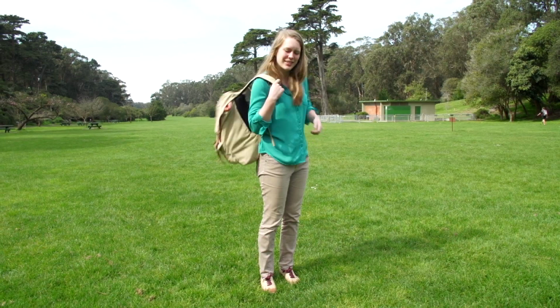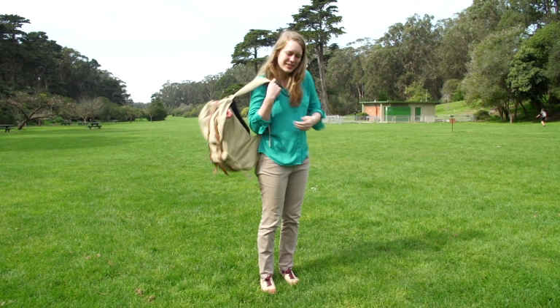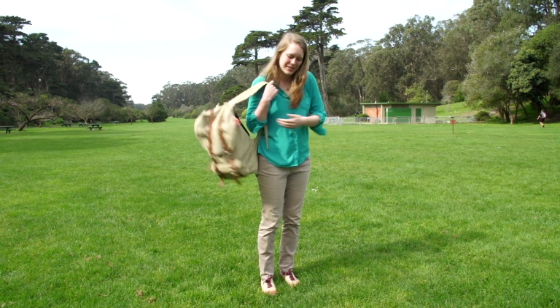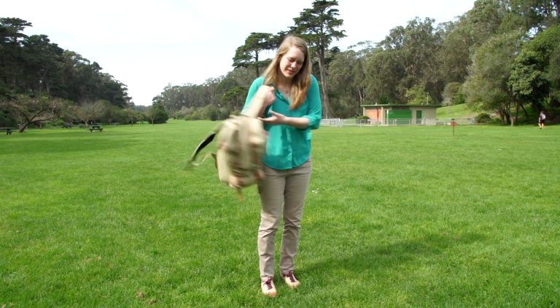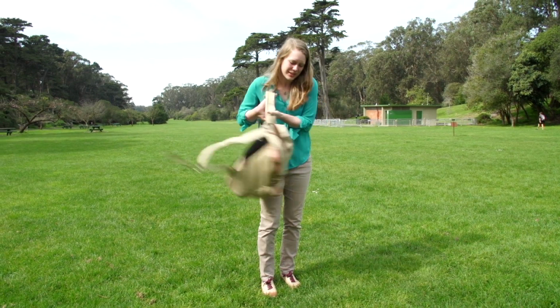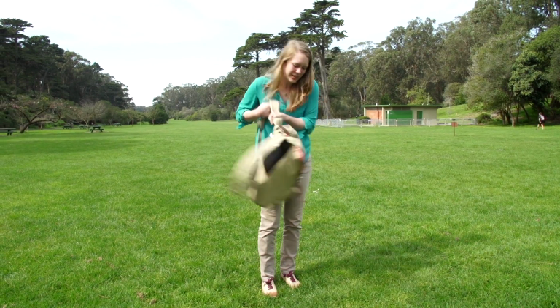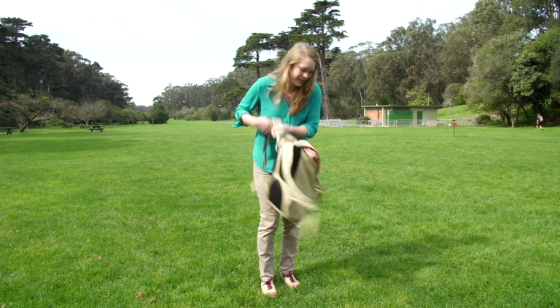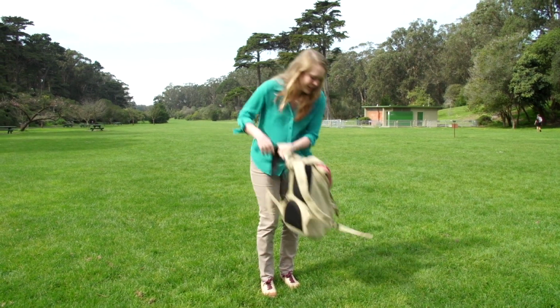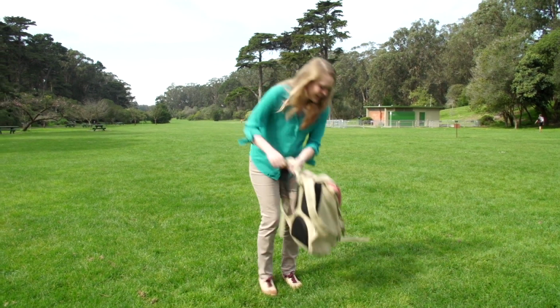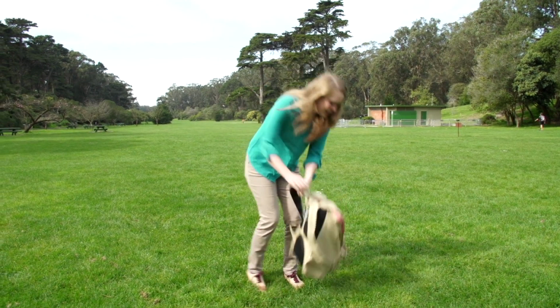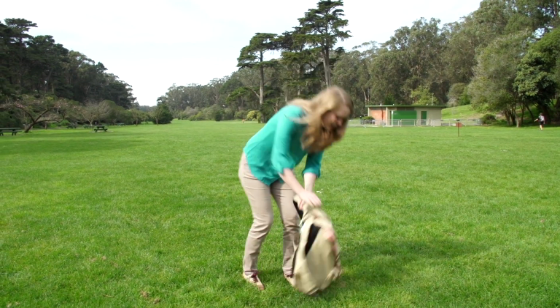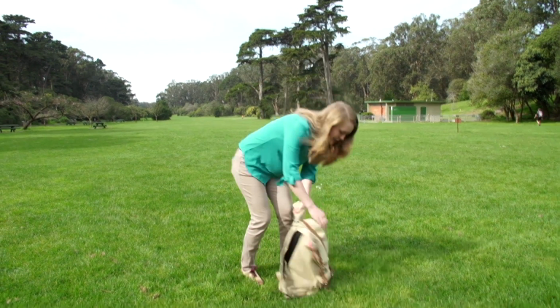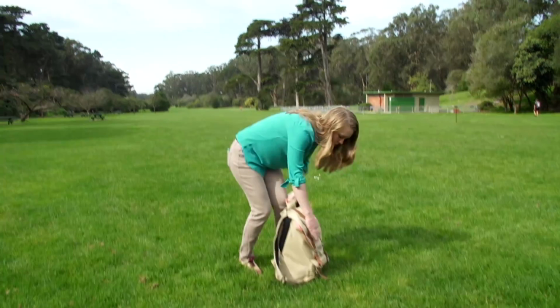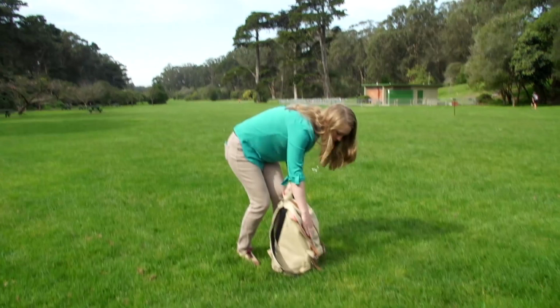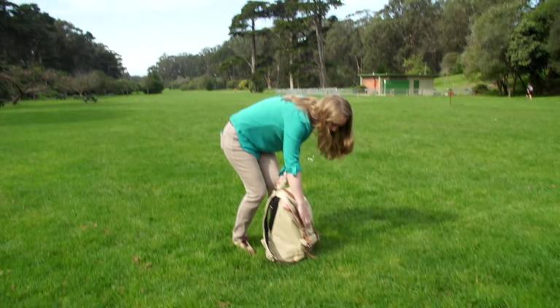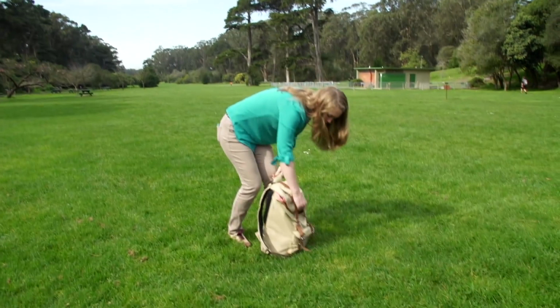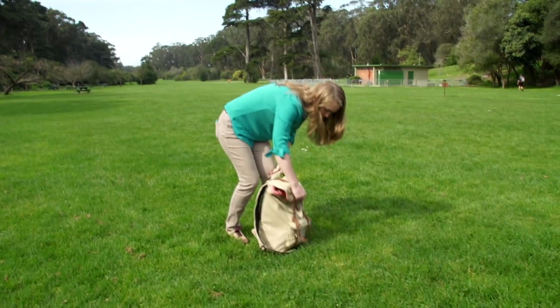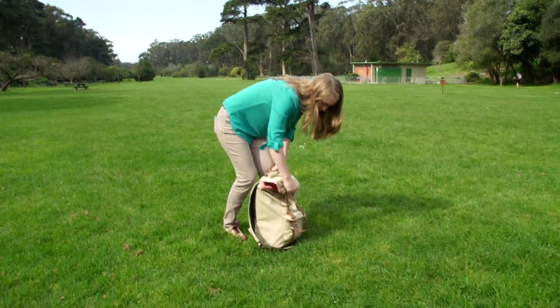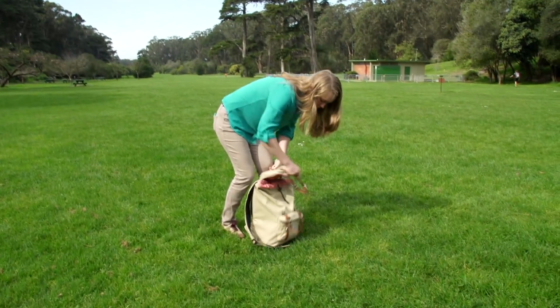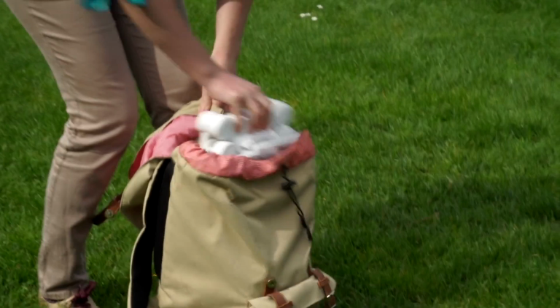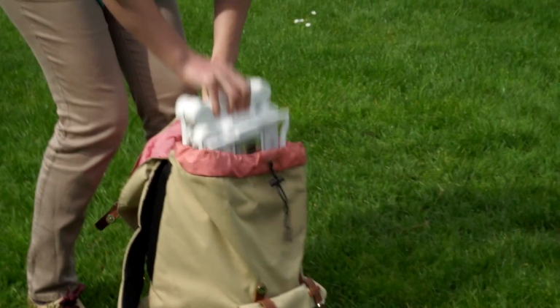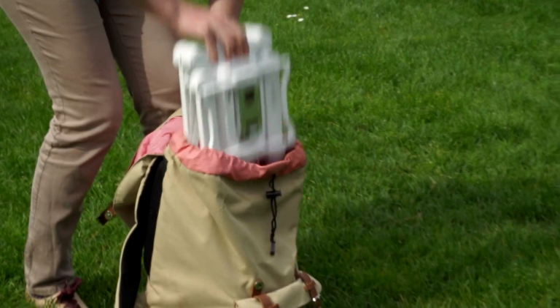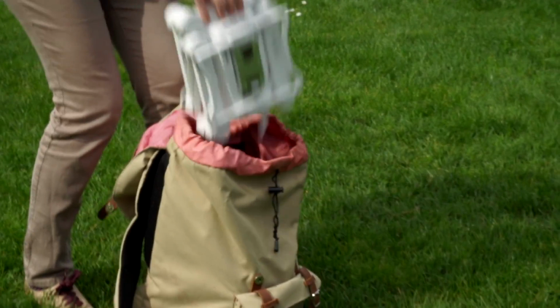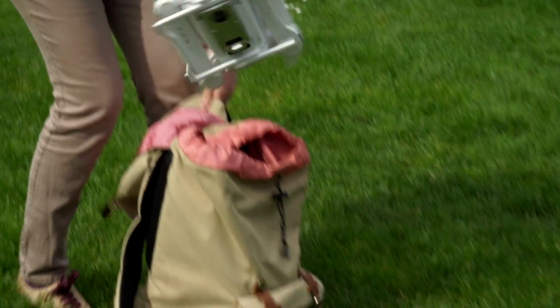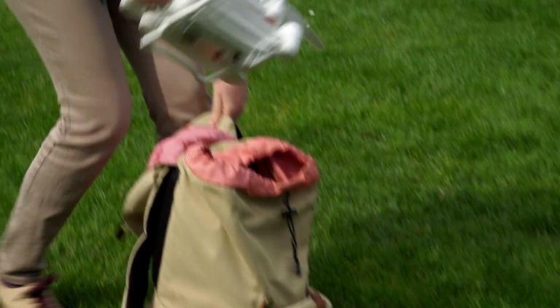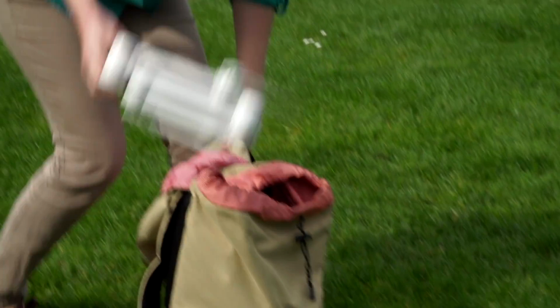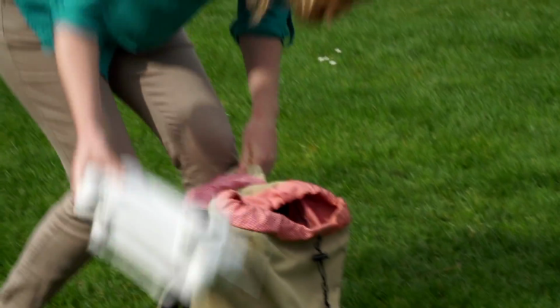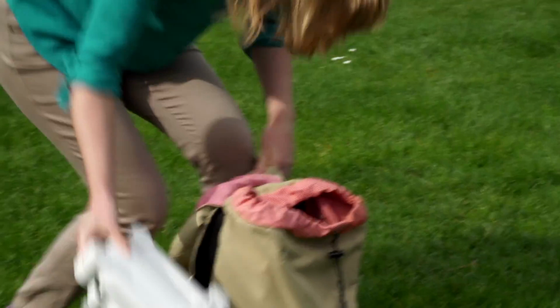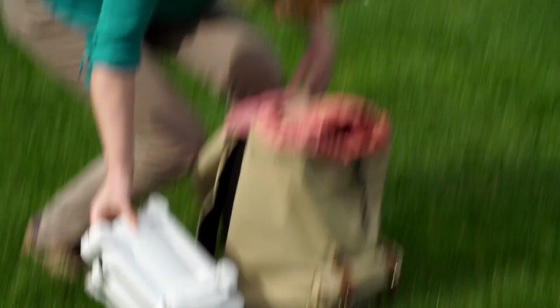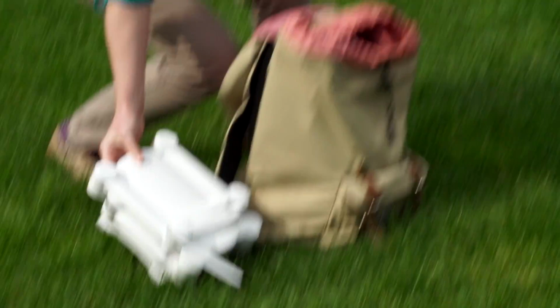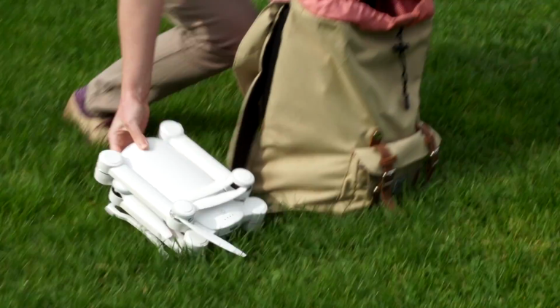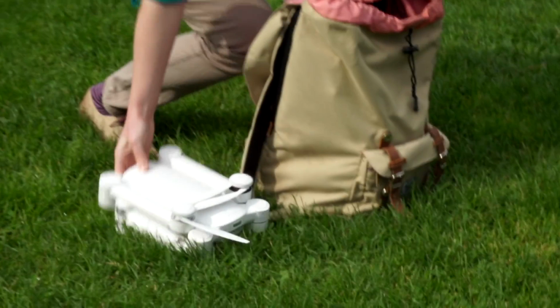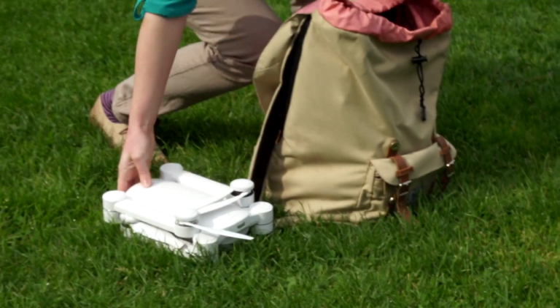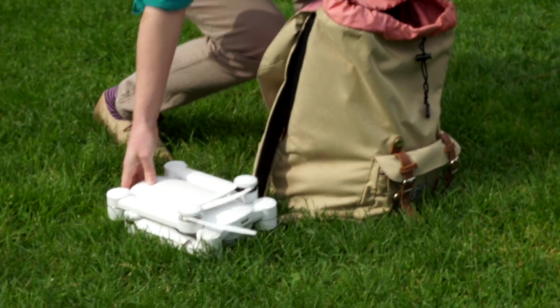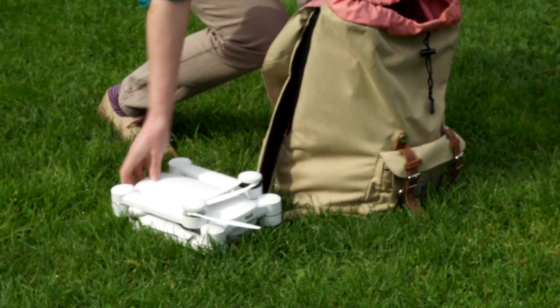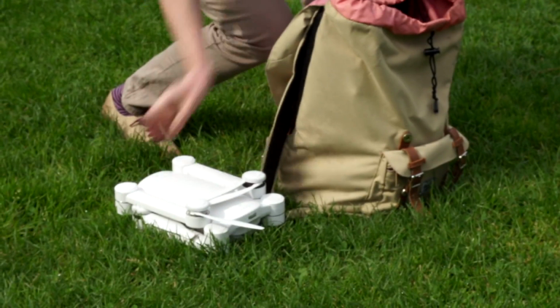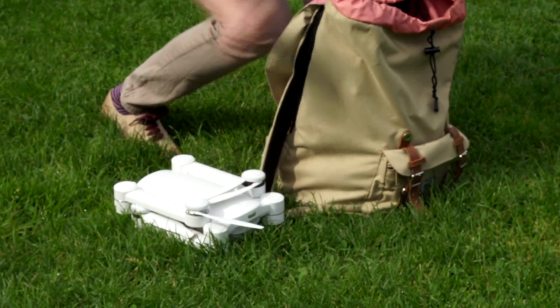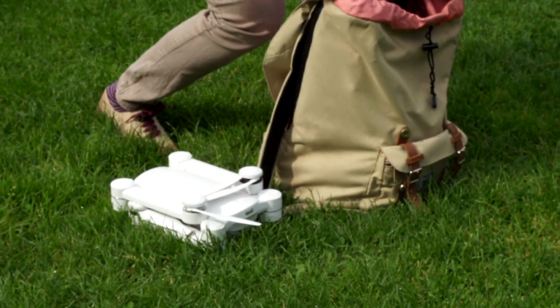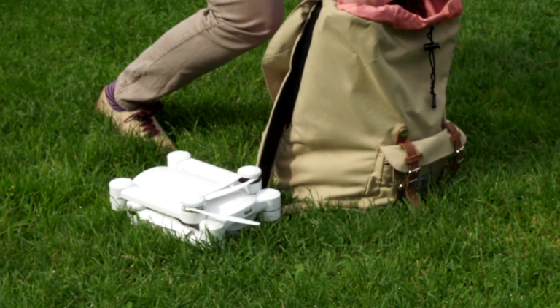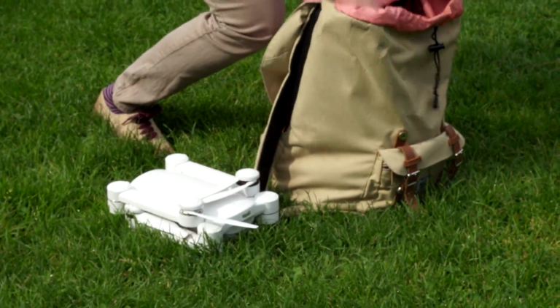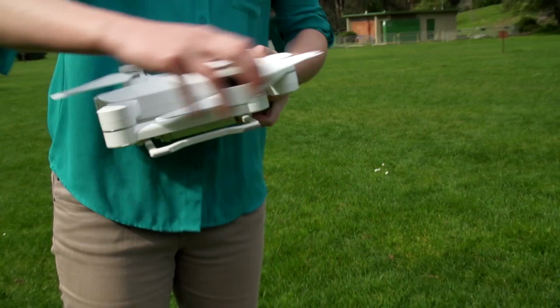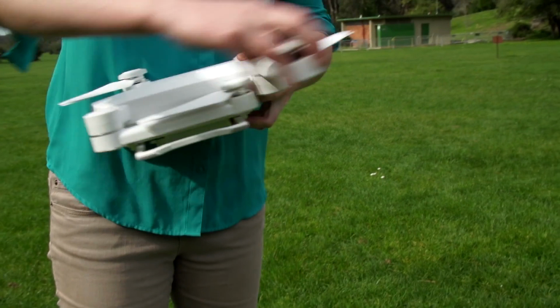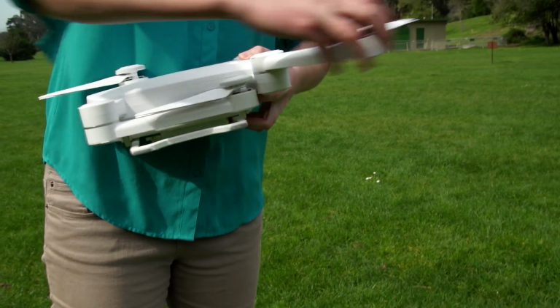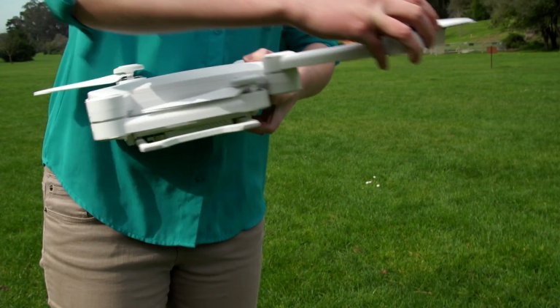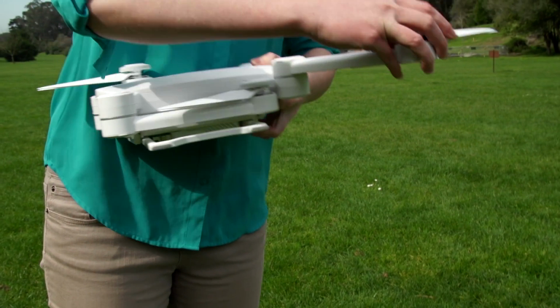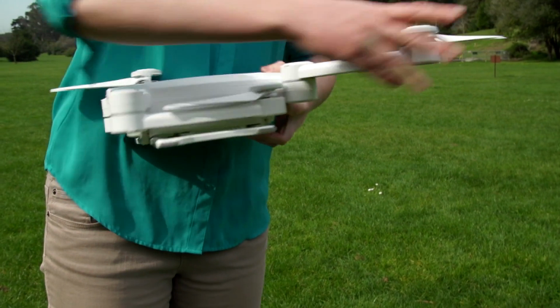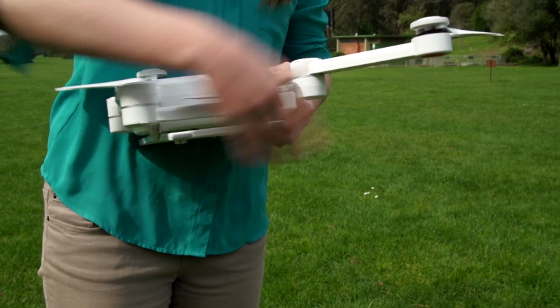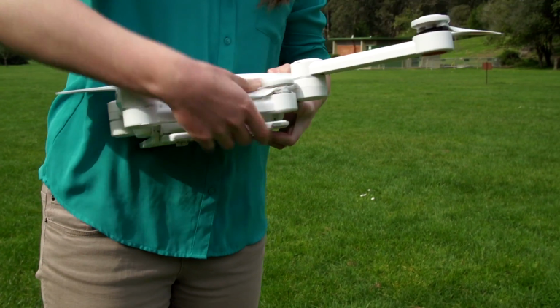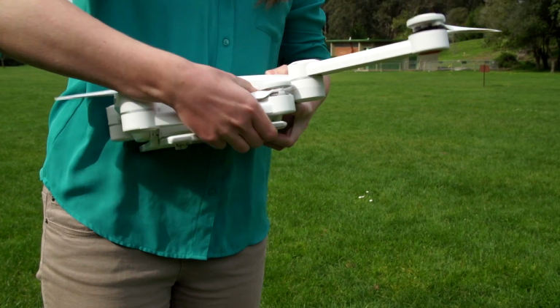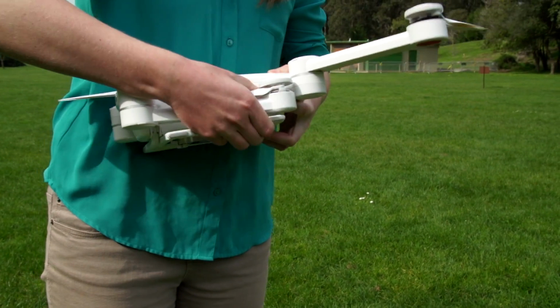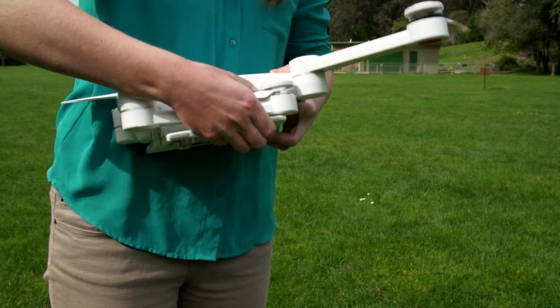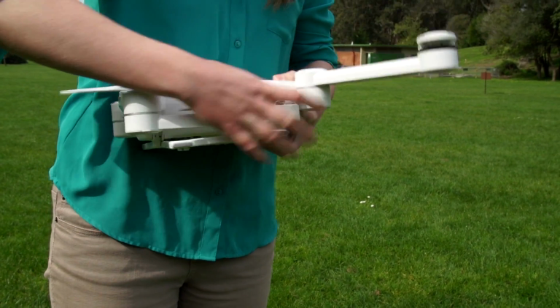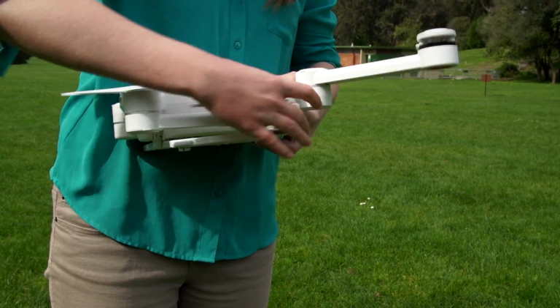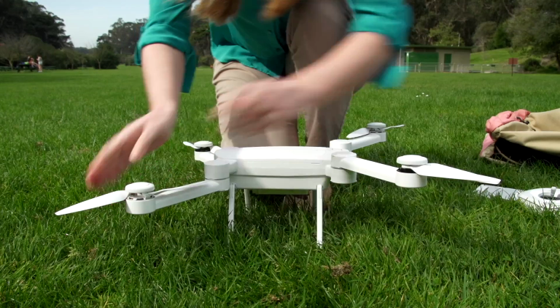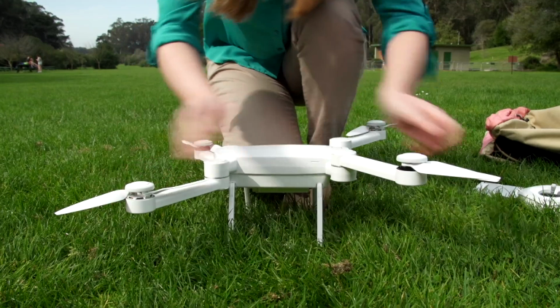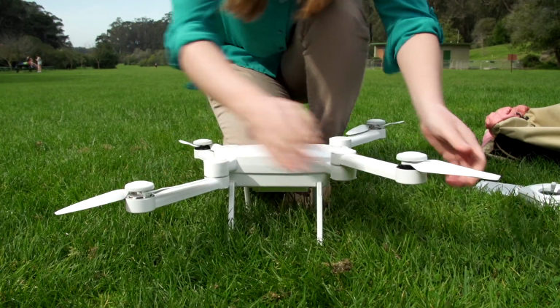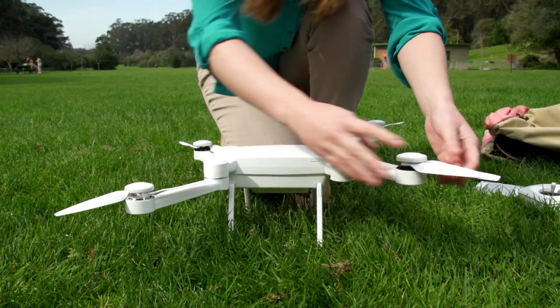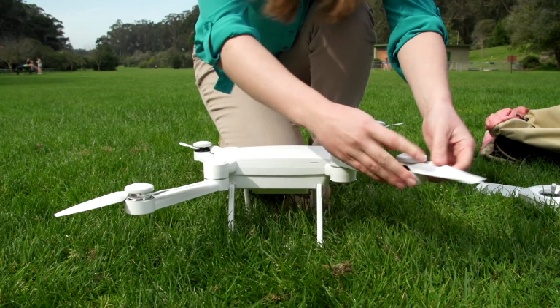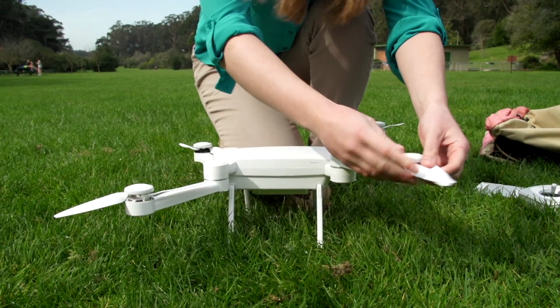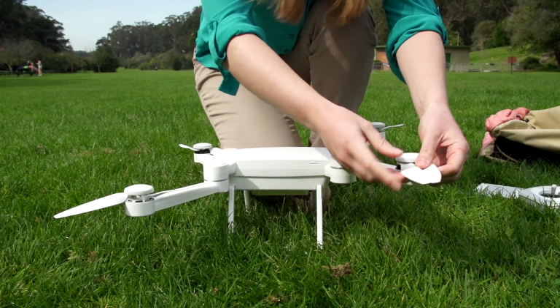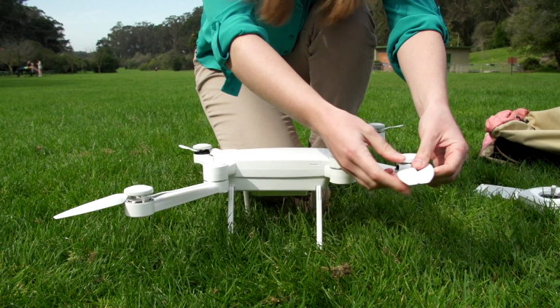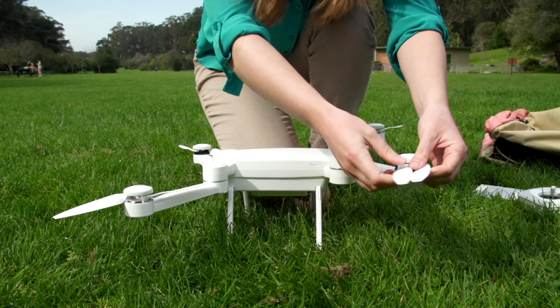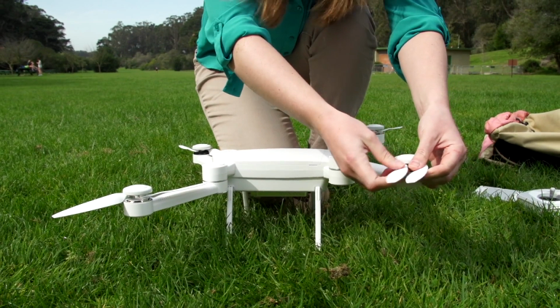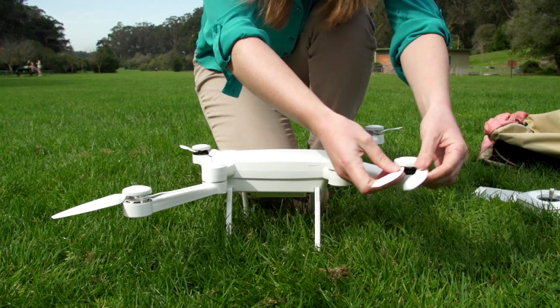For the drone hobbyist on the go, there's a new option. The ProDrone Bird quadcopter folds down to a bit smaller than an Xbox and slips easily into a backpack.